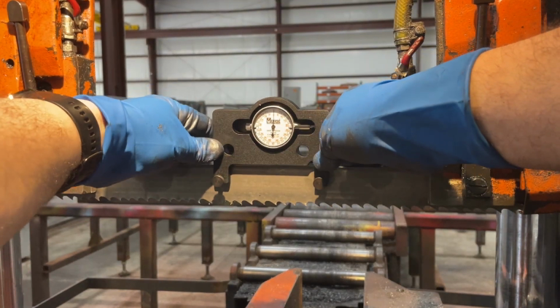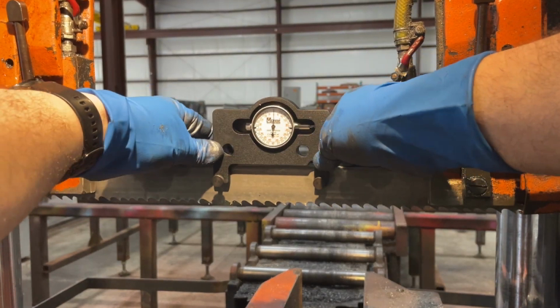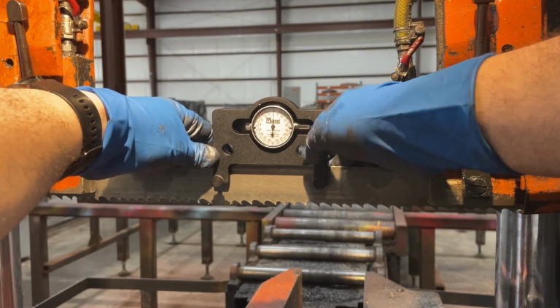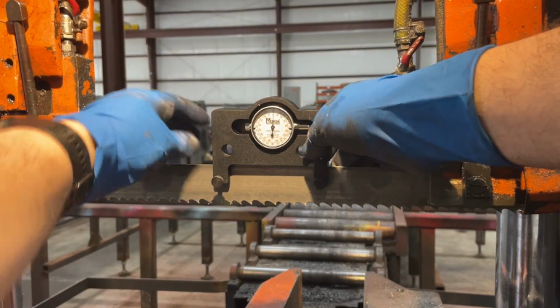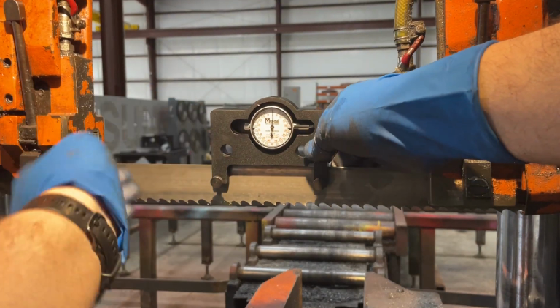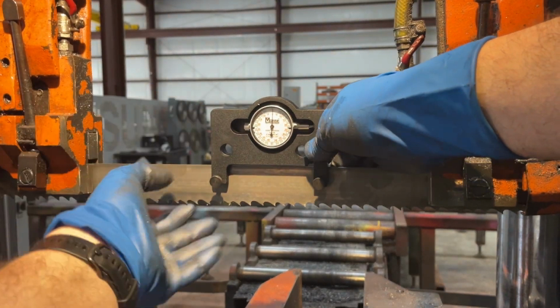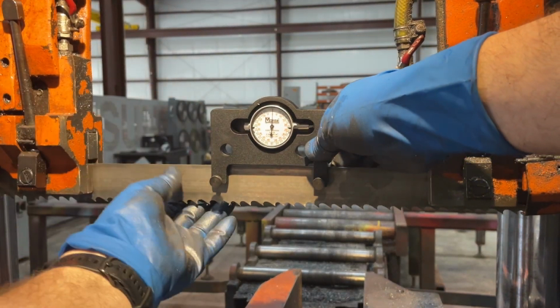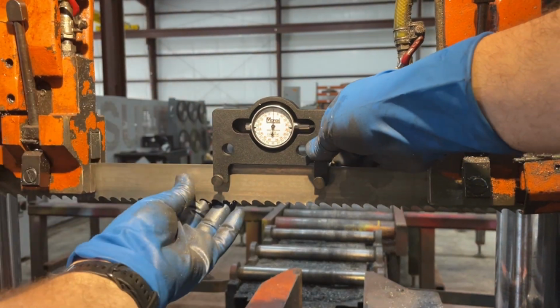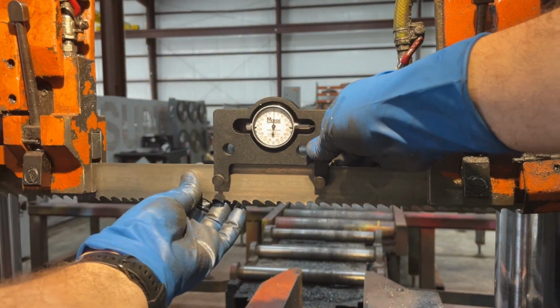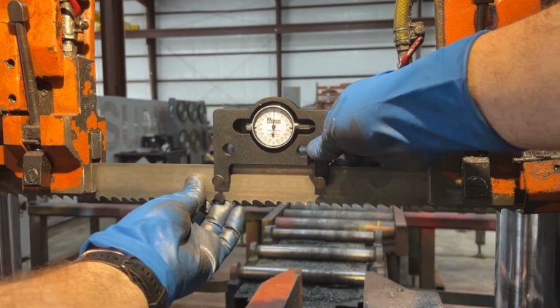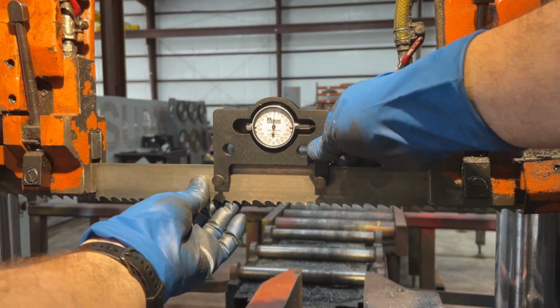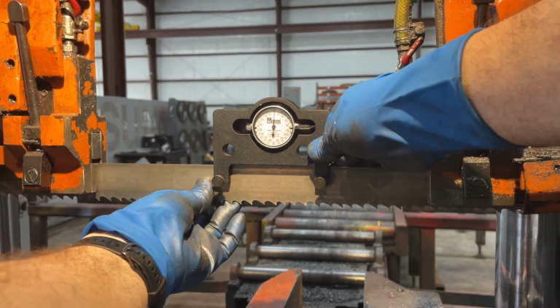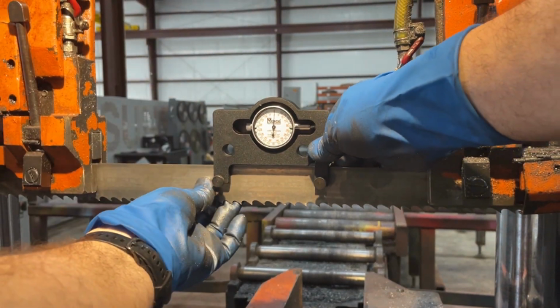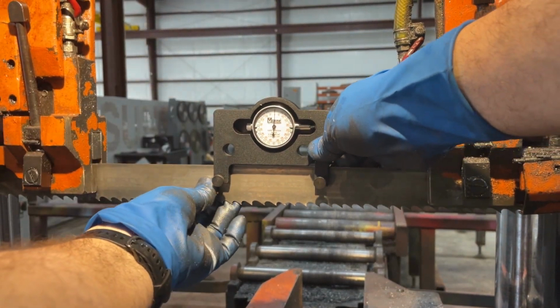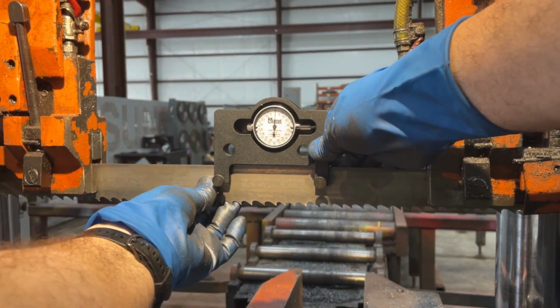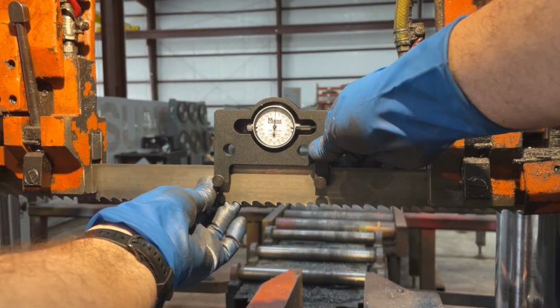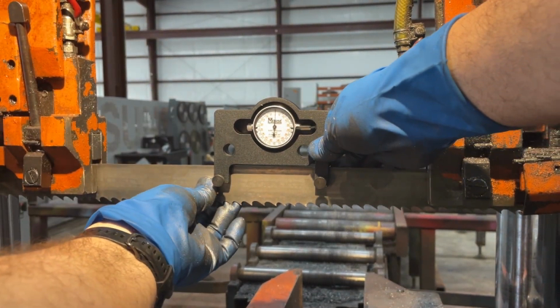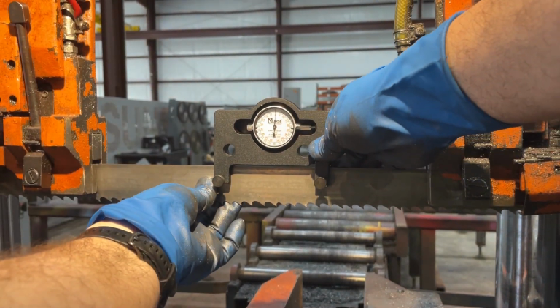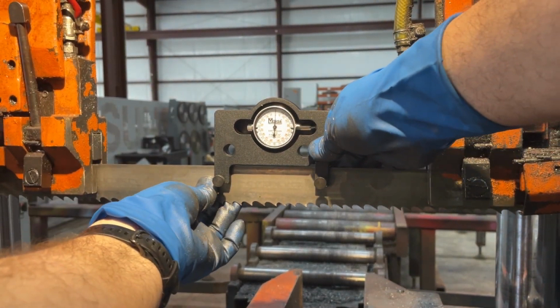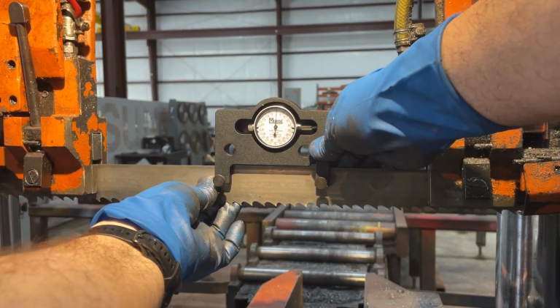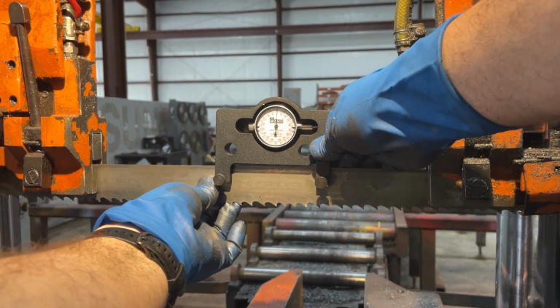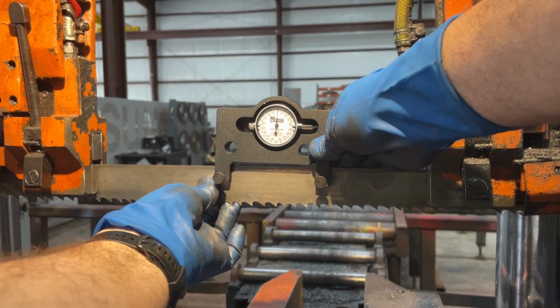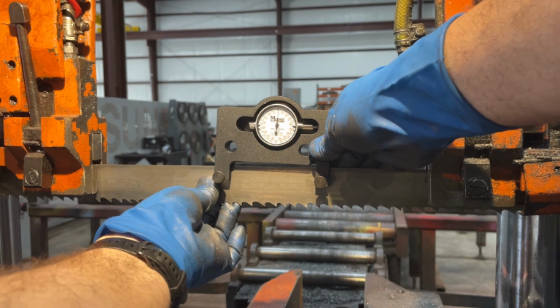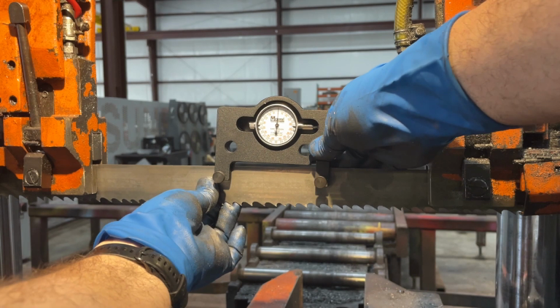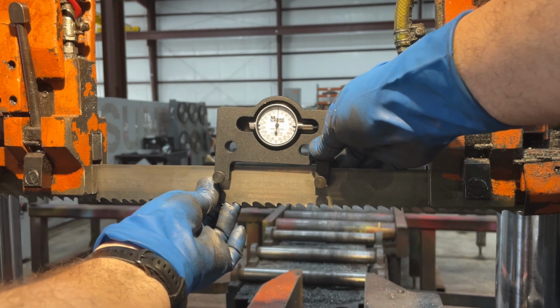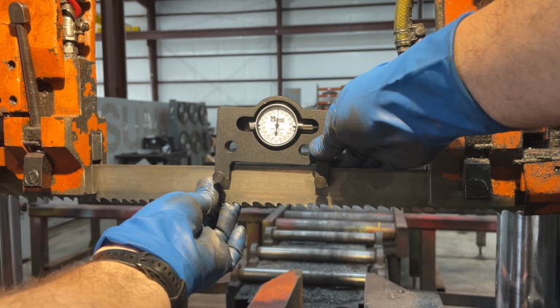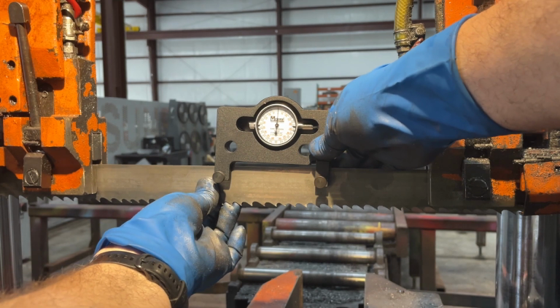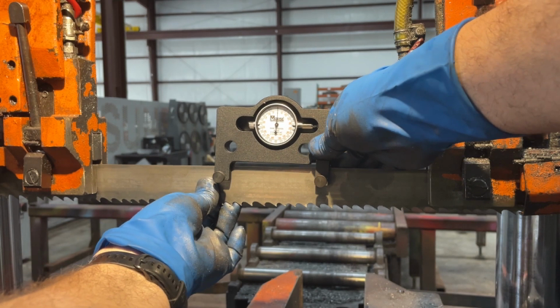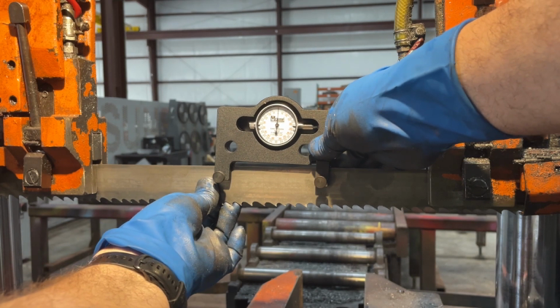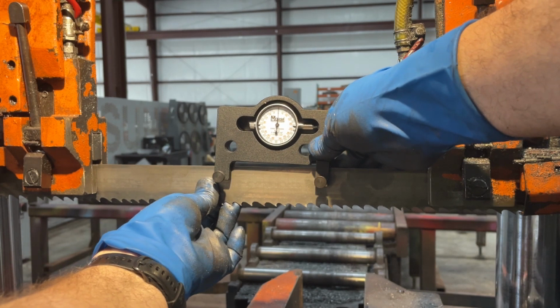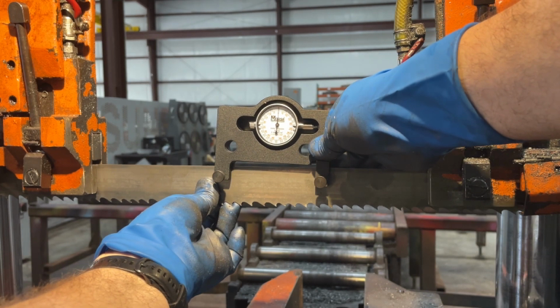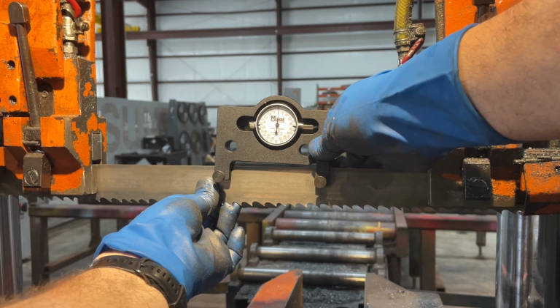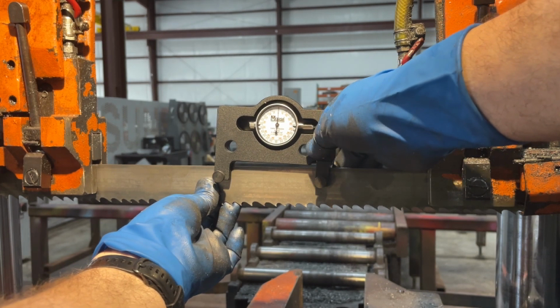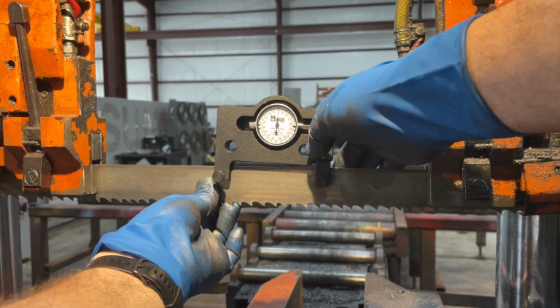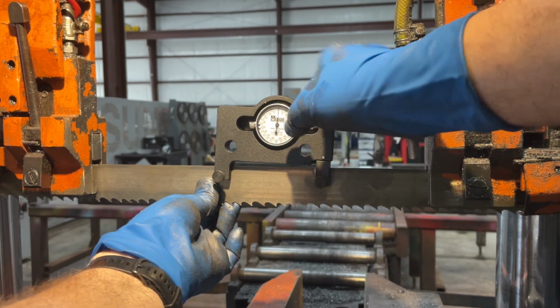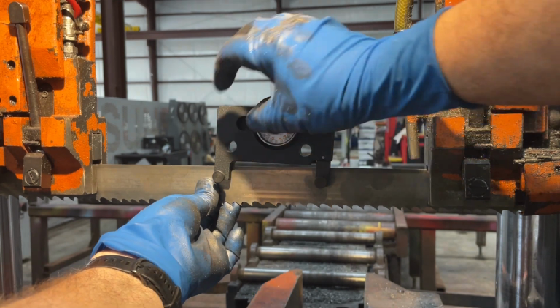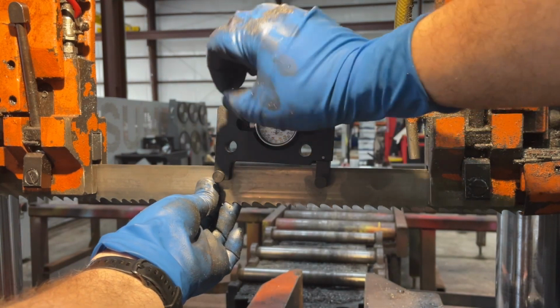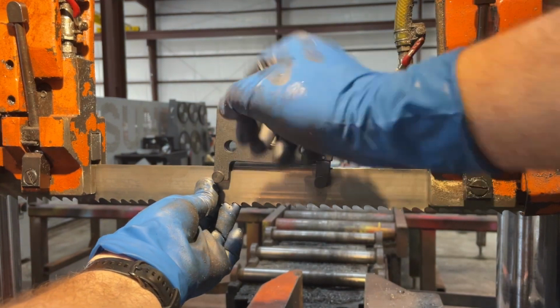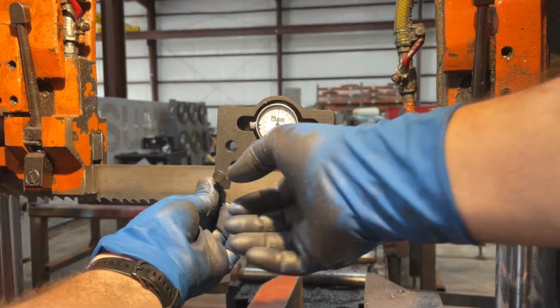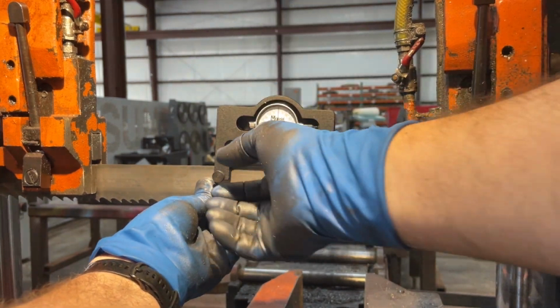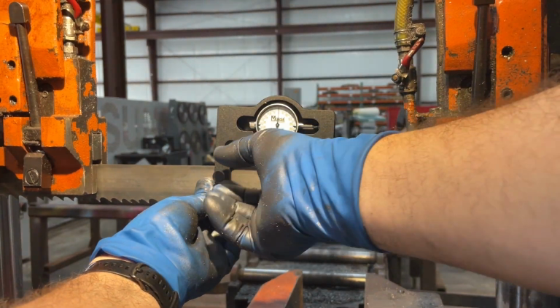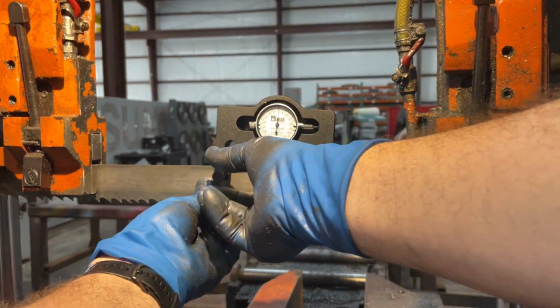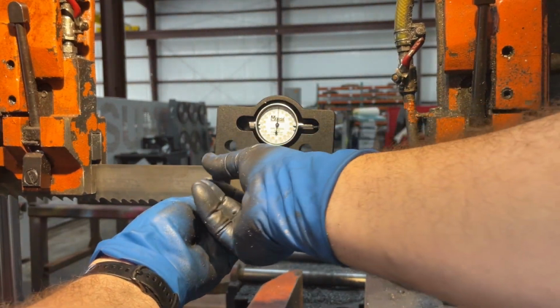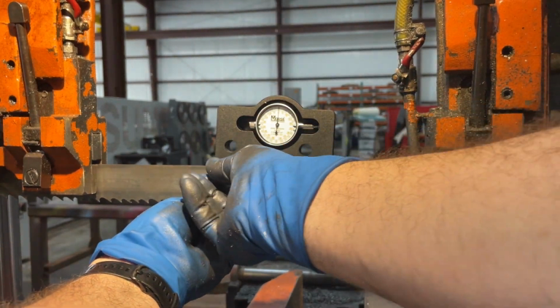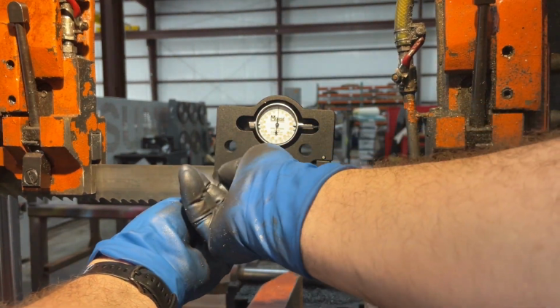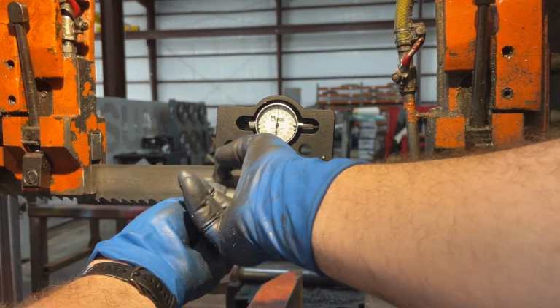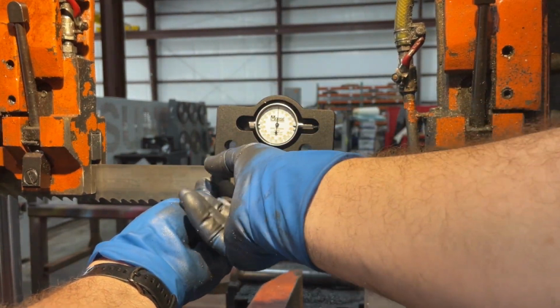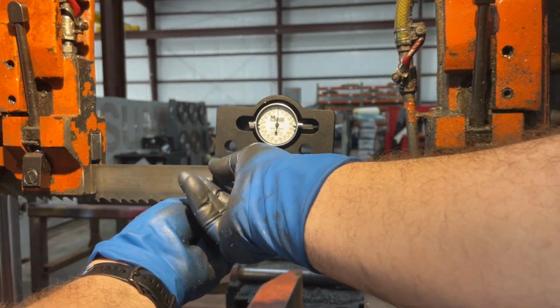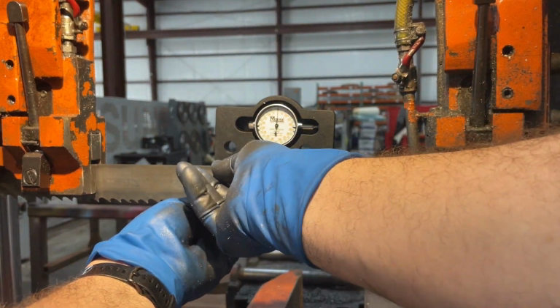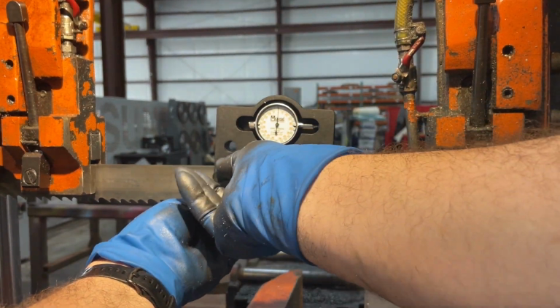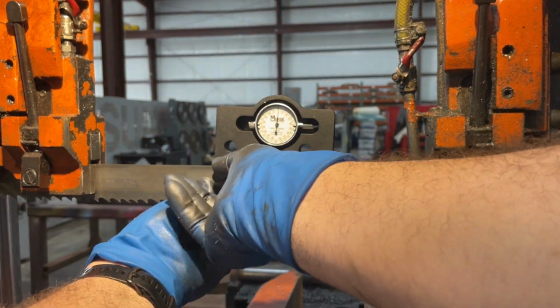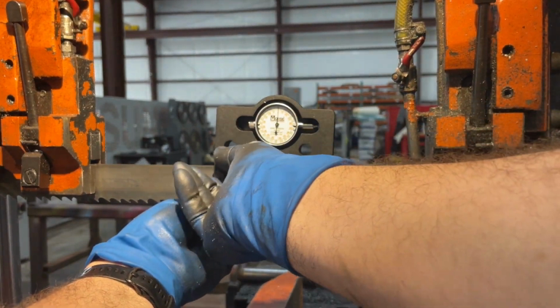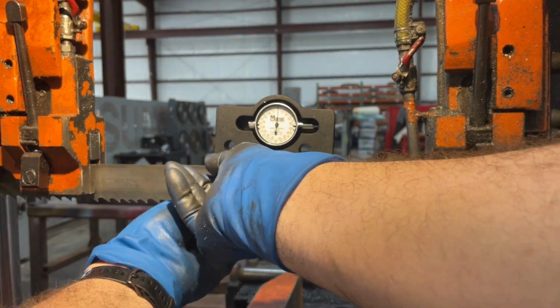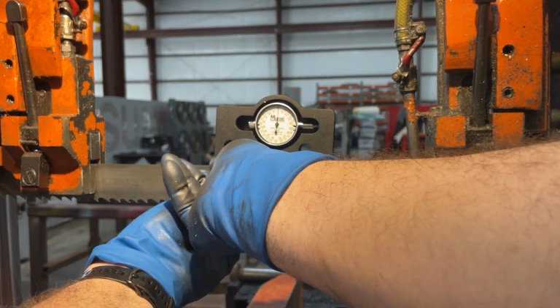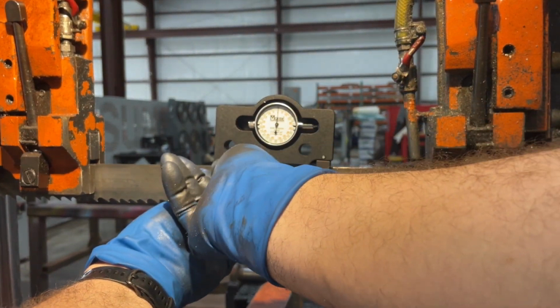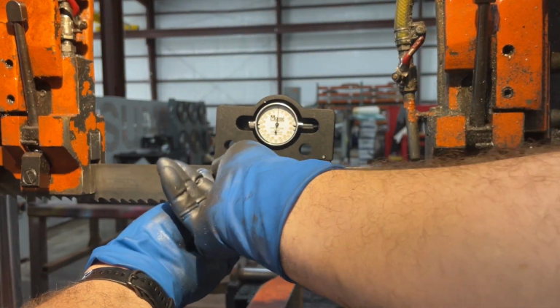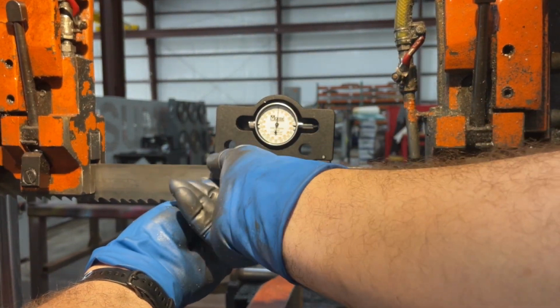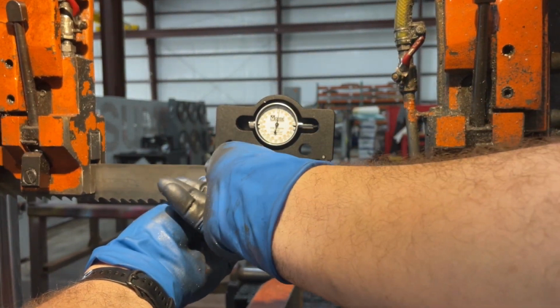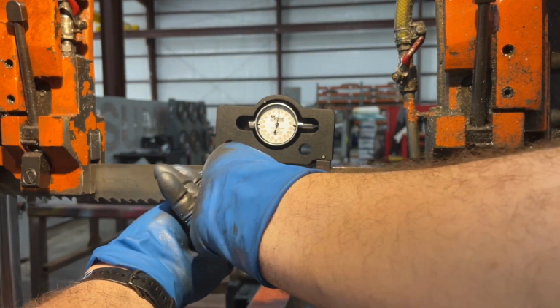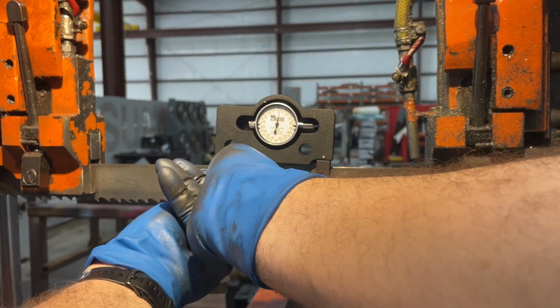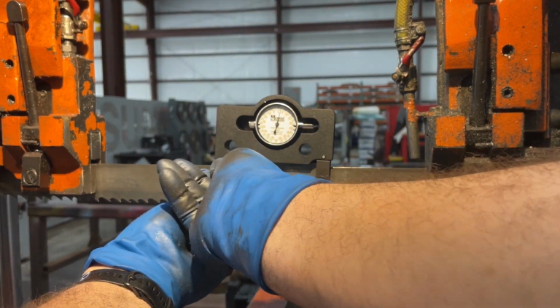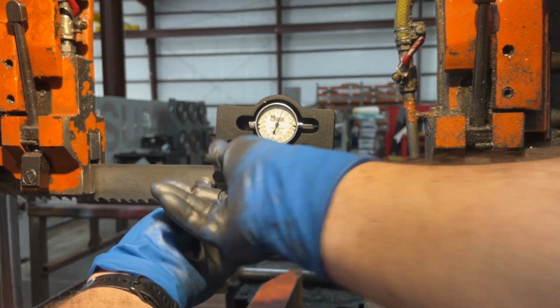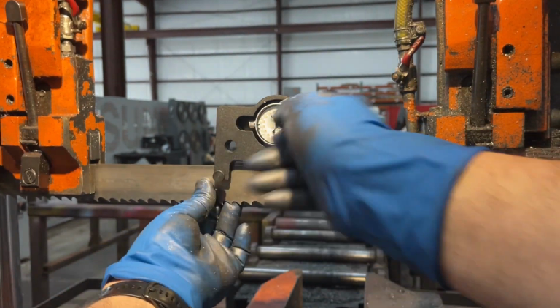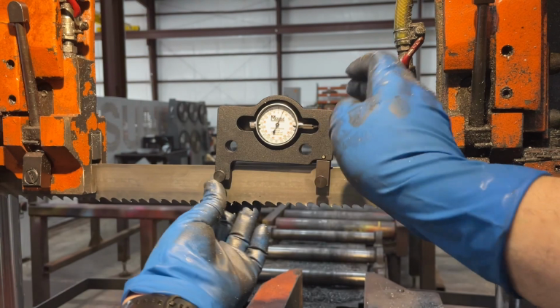So we're going to put the gauge on the band. First we're going to secure the left side. We're going to lift it up about an eighth of an inch and tighten that left side screw.